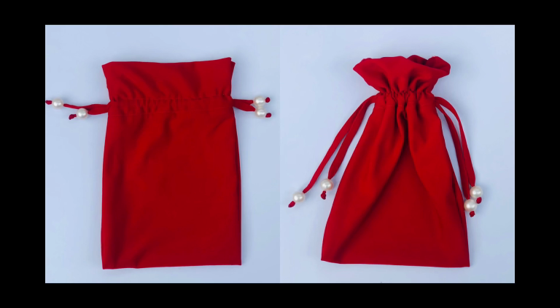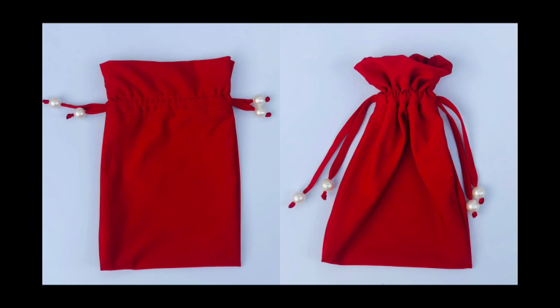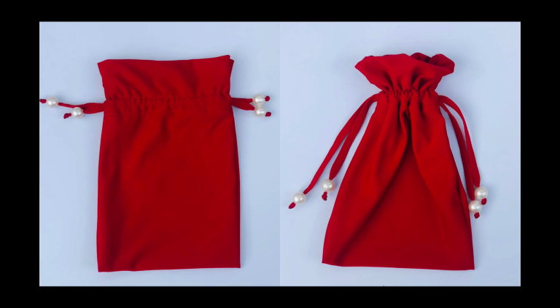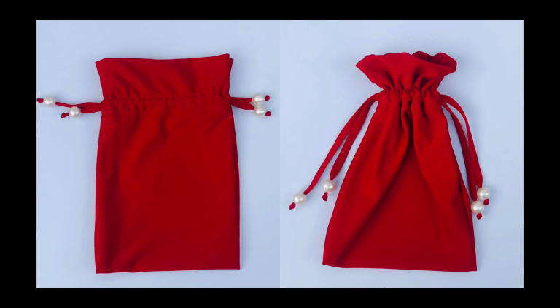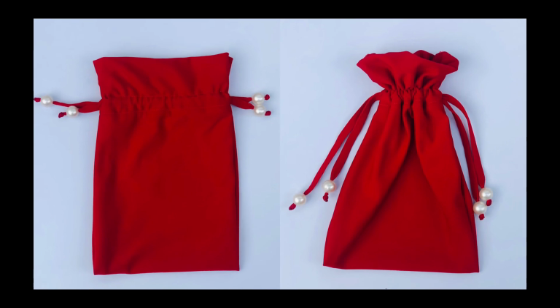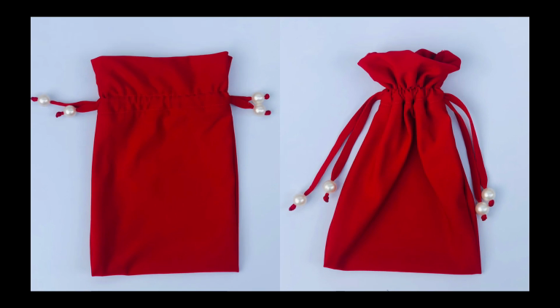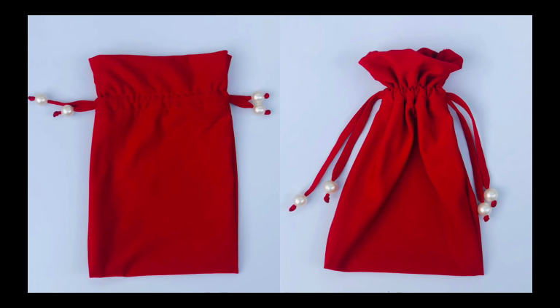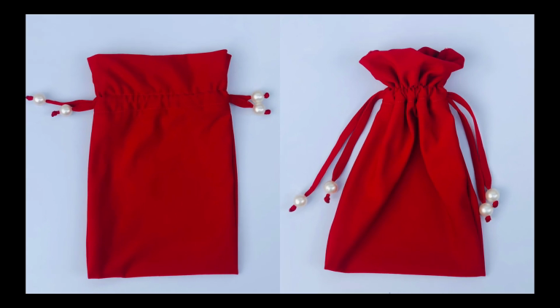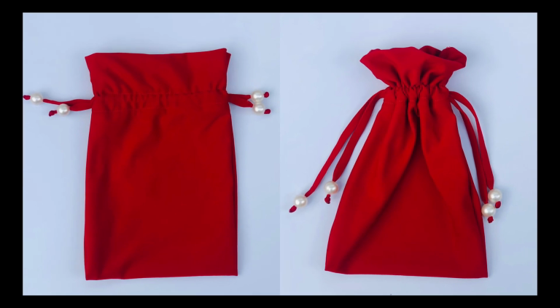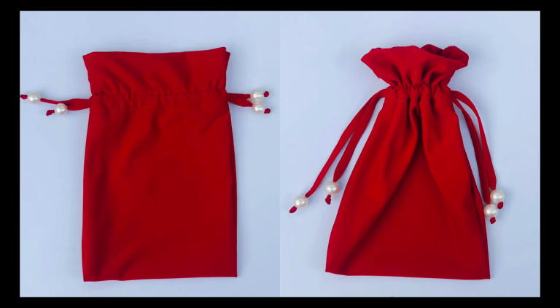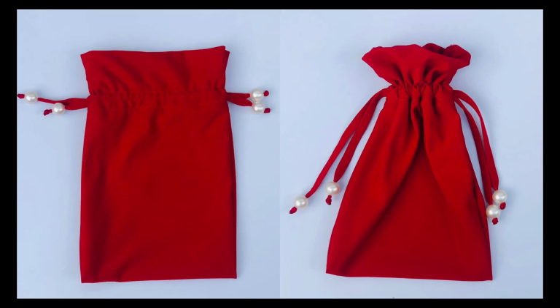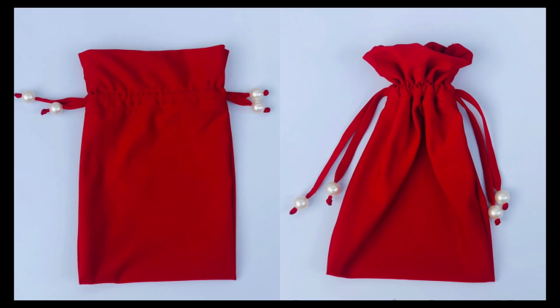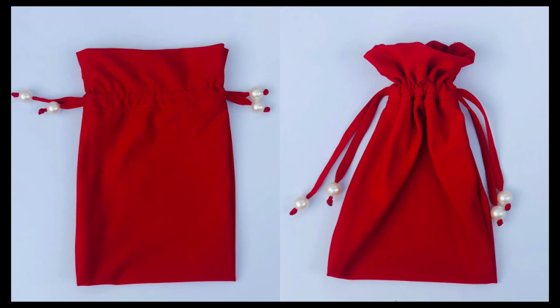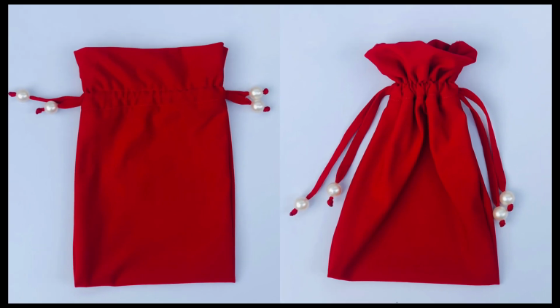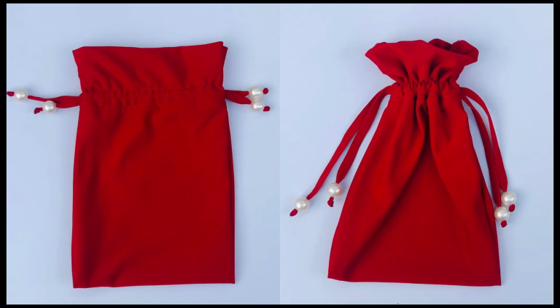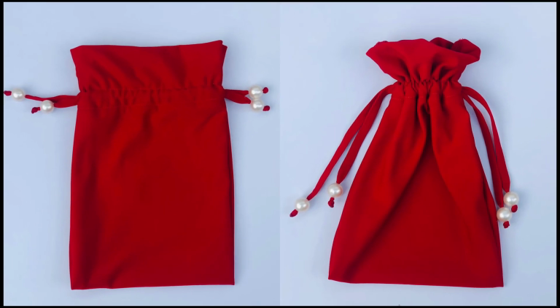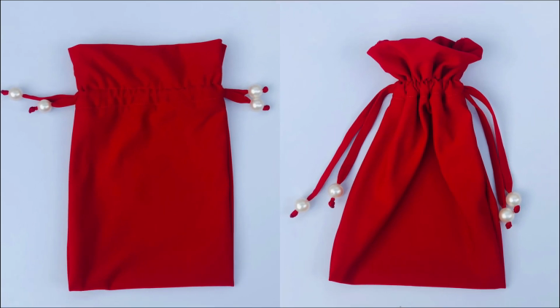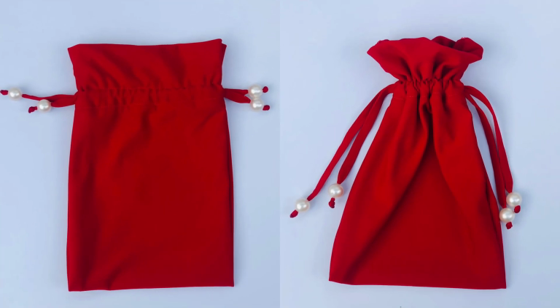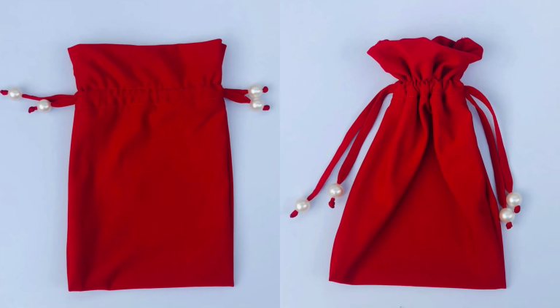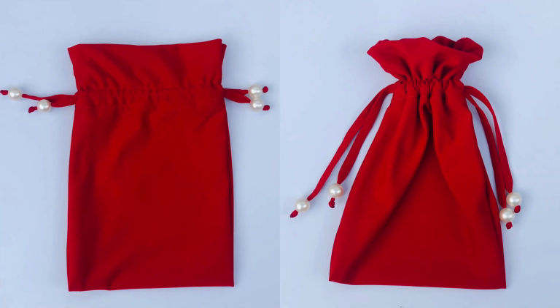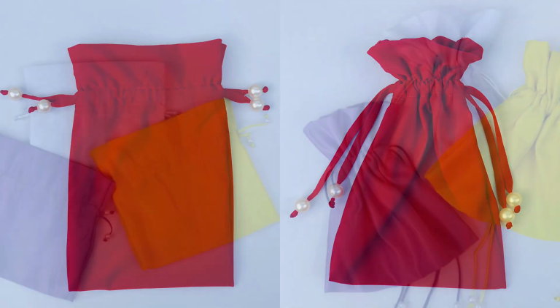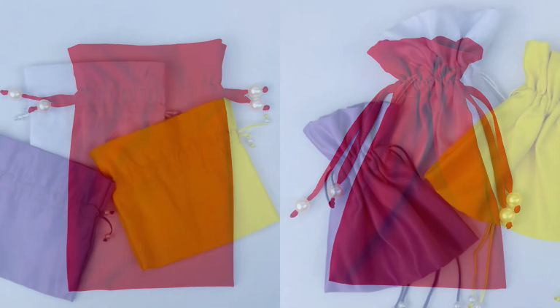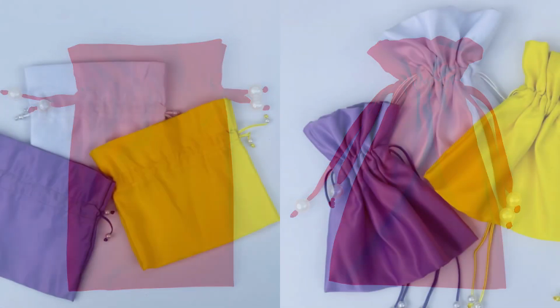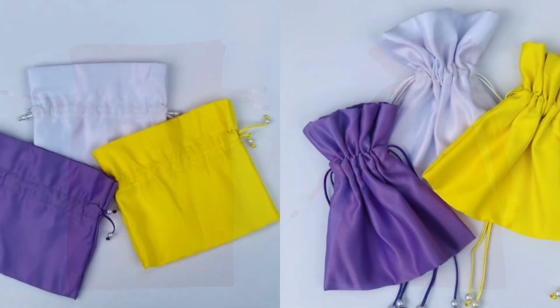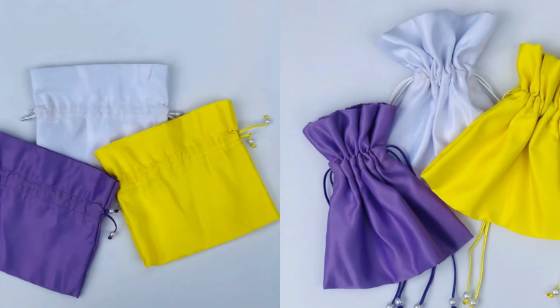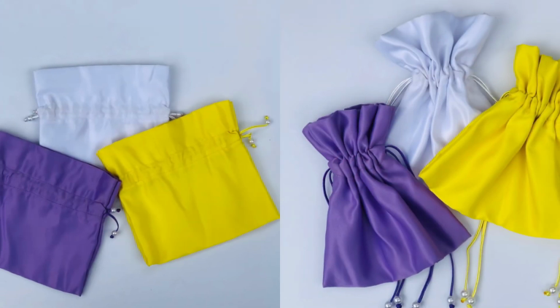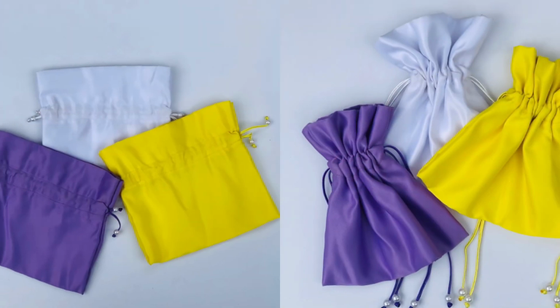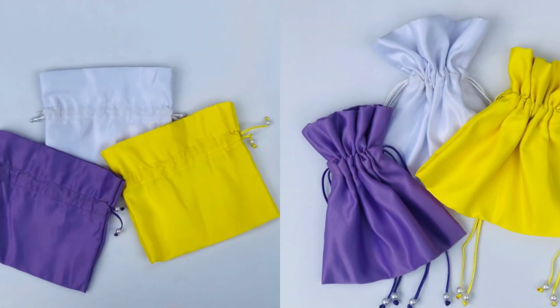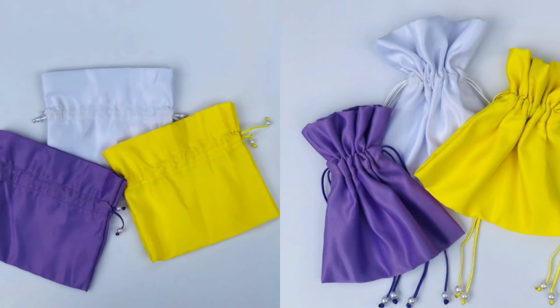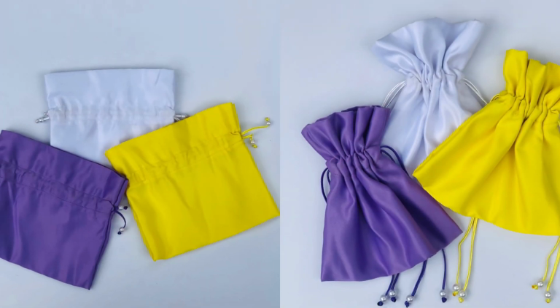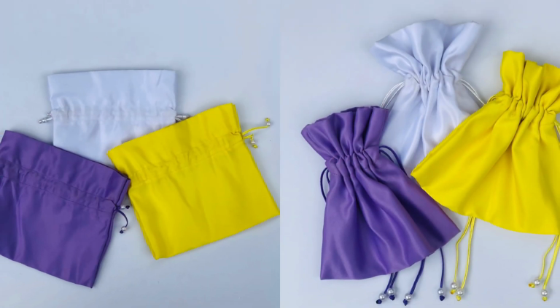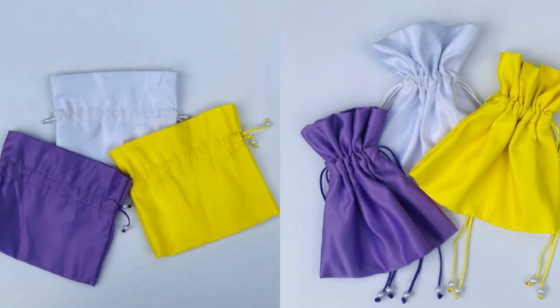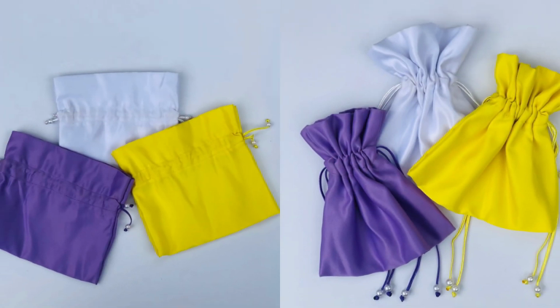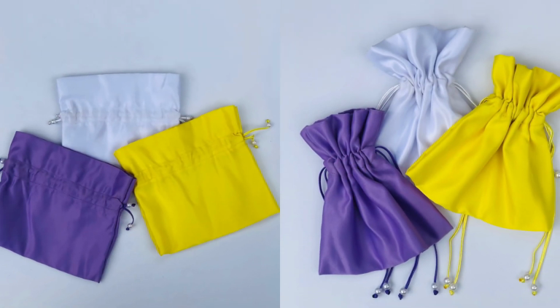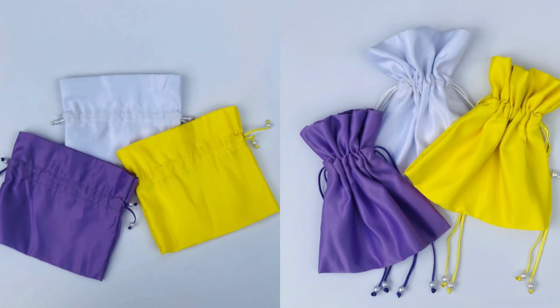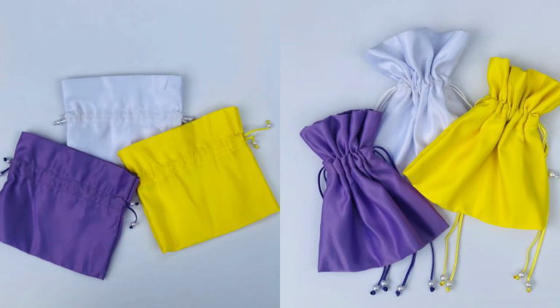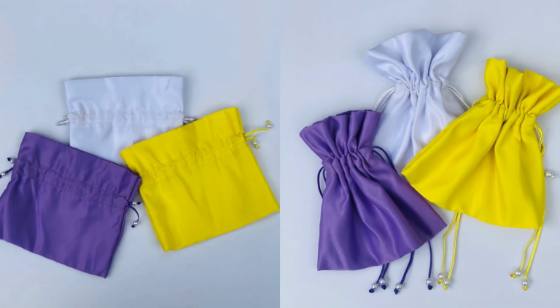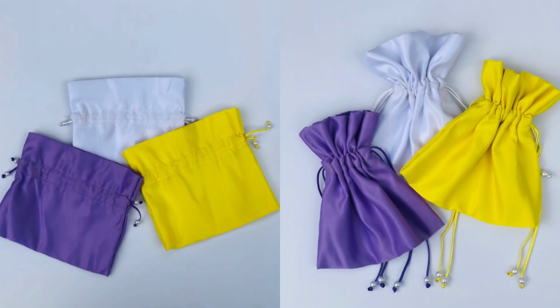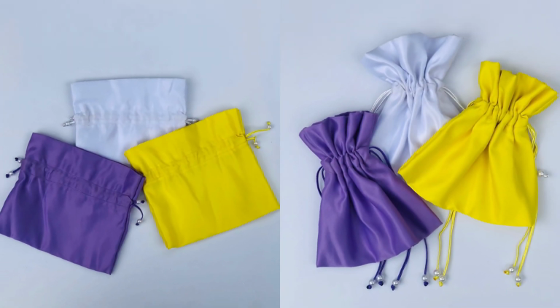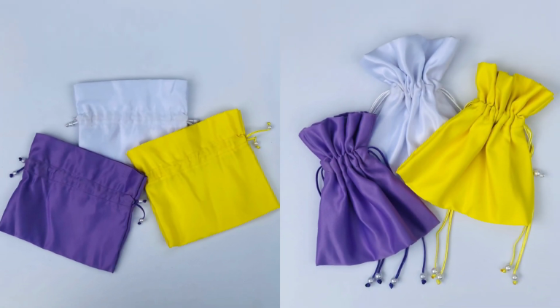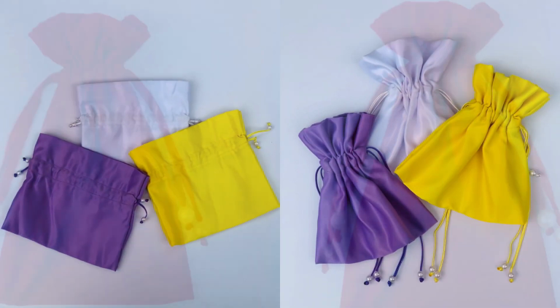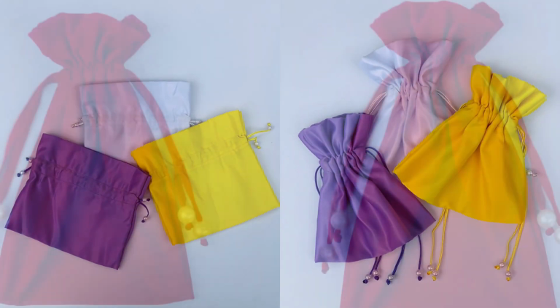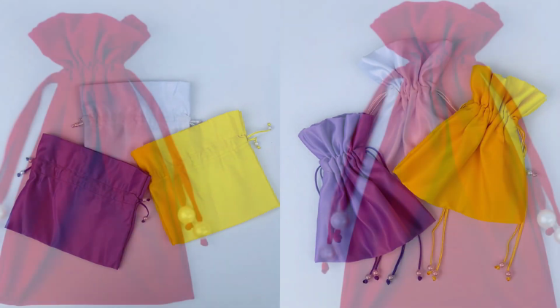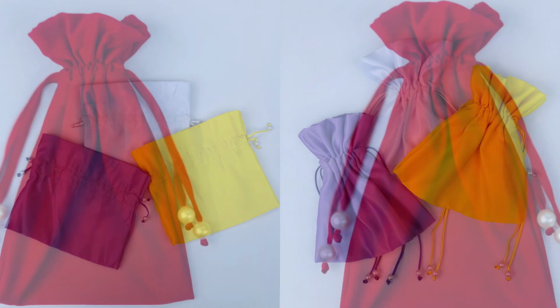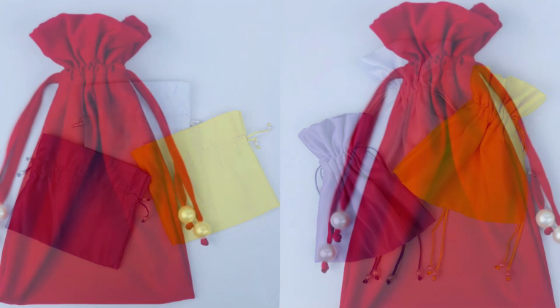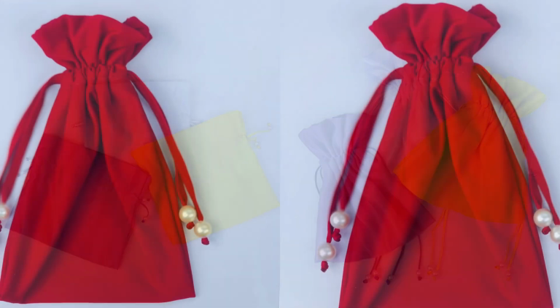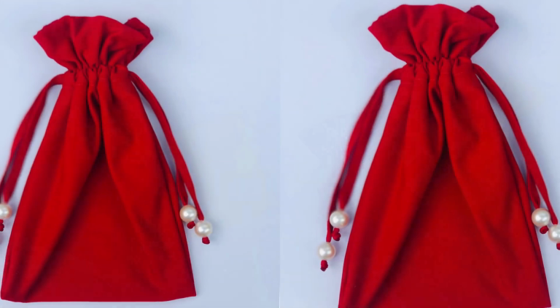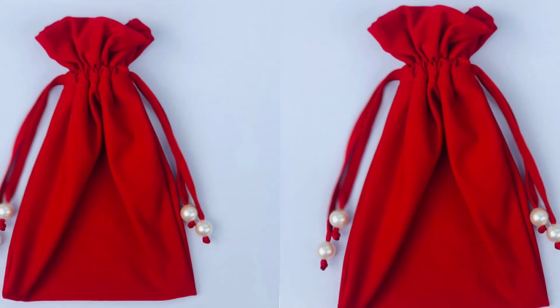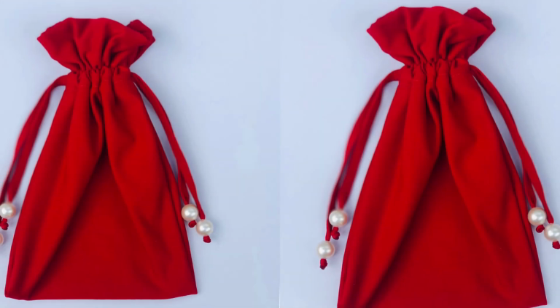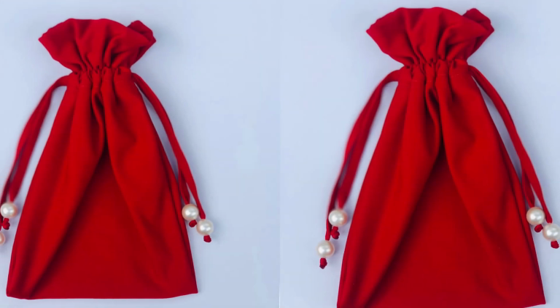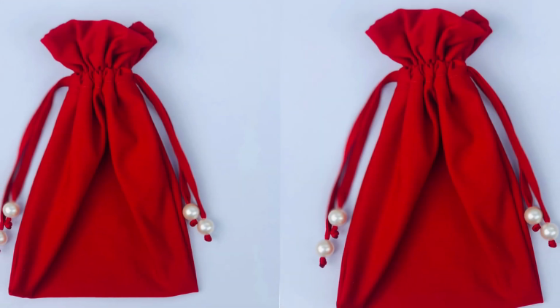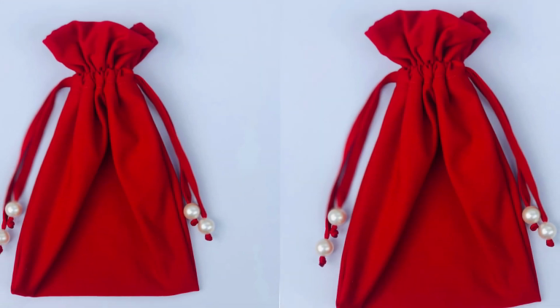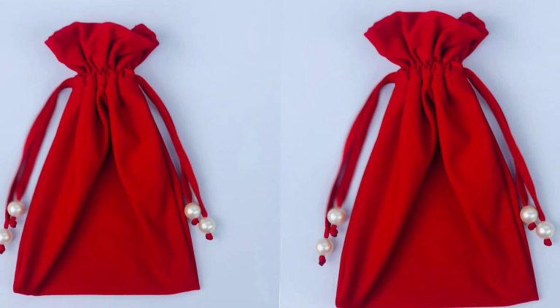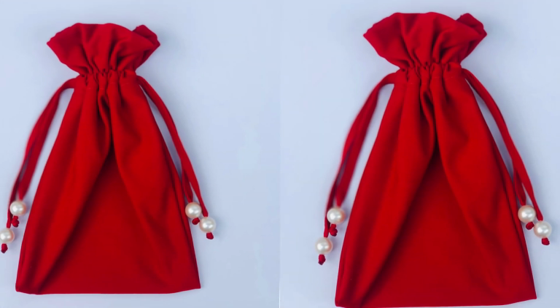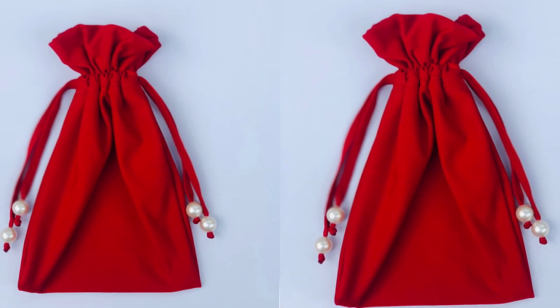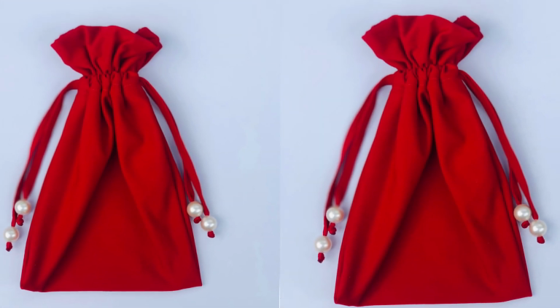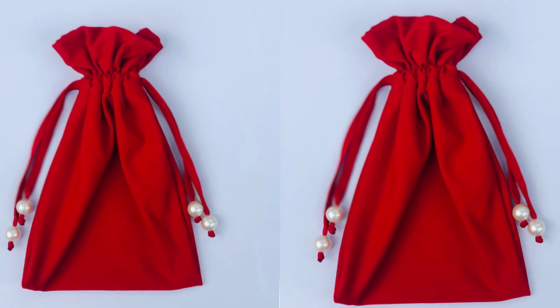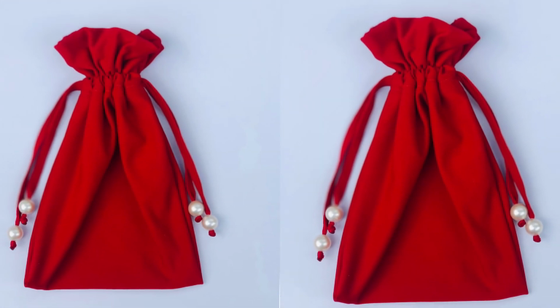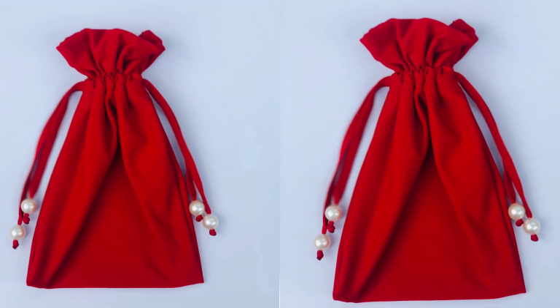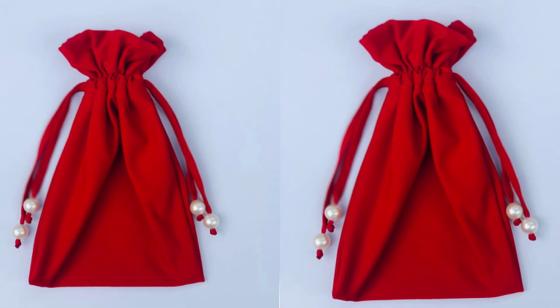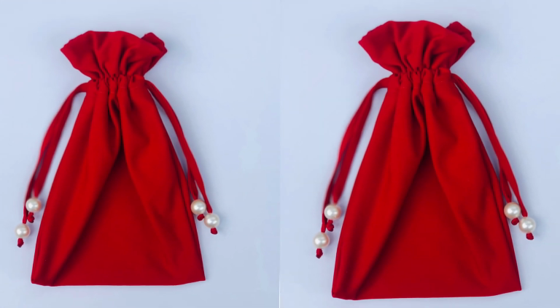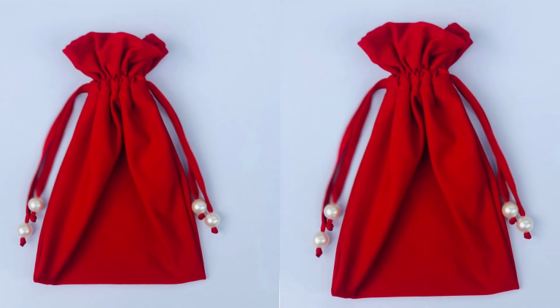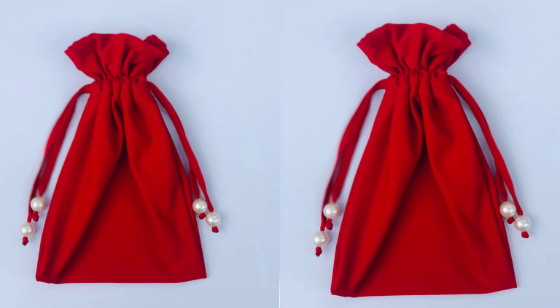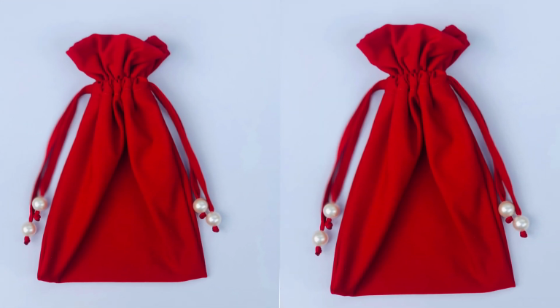Hello everyone, welcome back to my channel. In today's video I'm going to be showing you how to make a drawstring pouch for any bag shape.